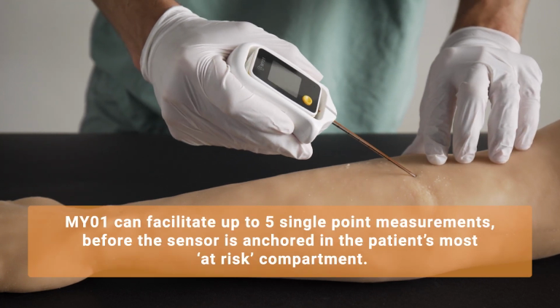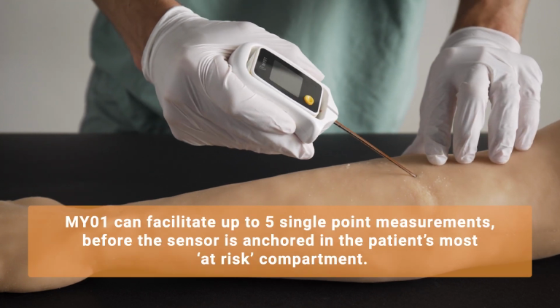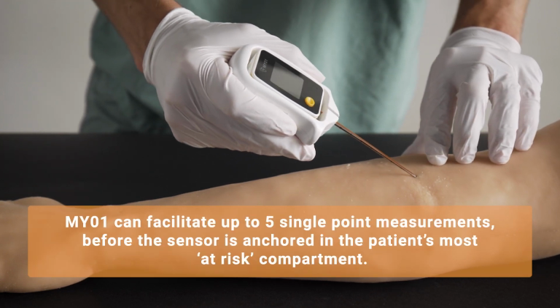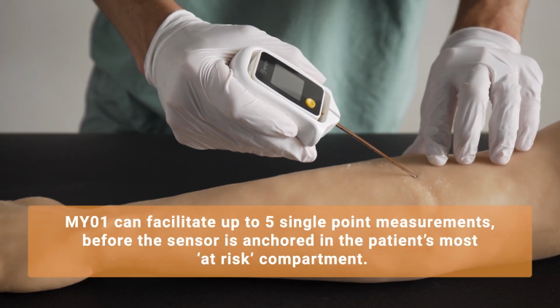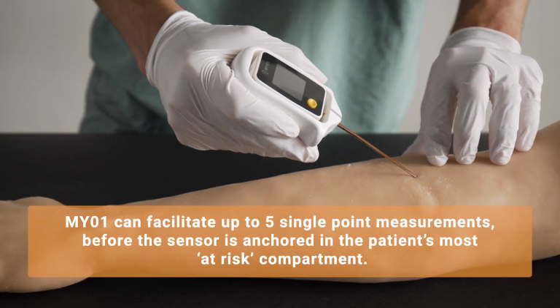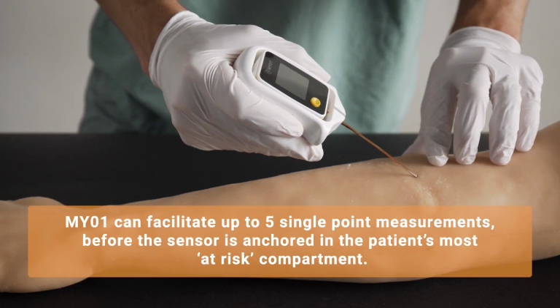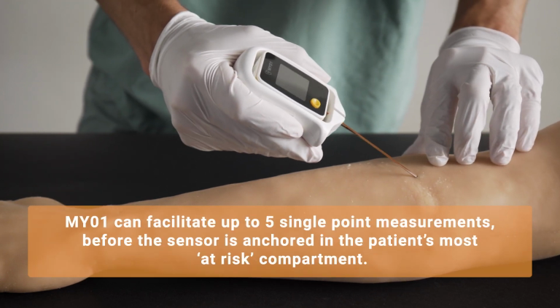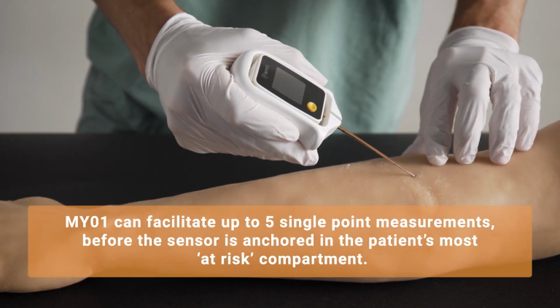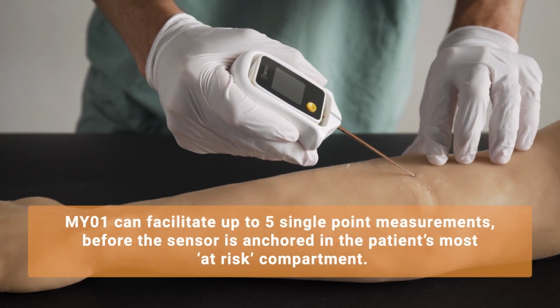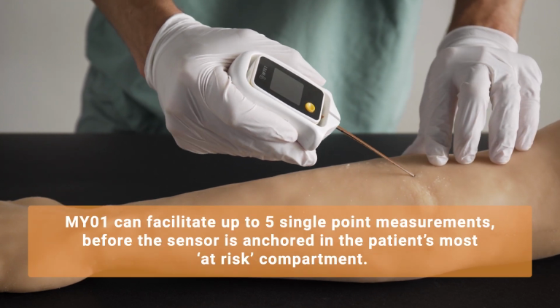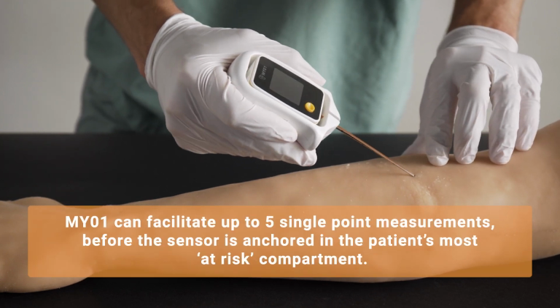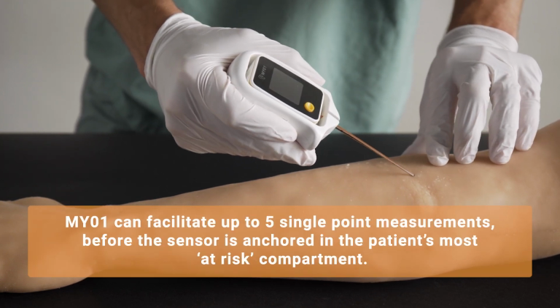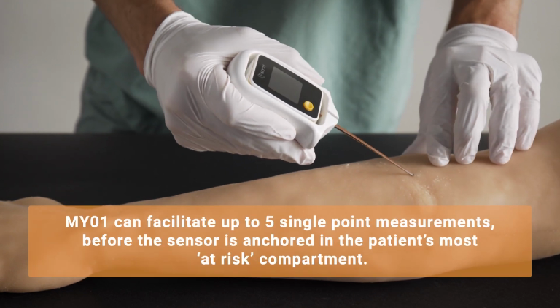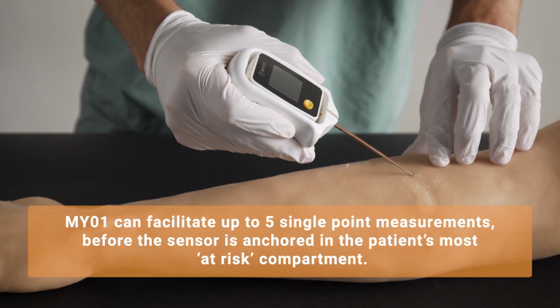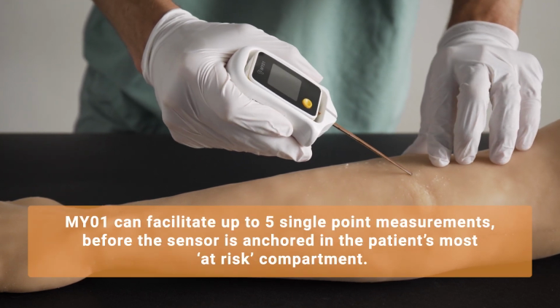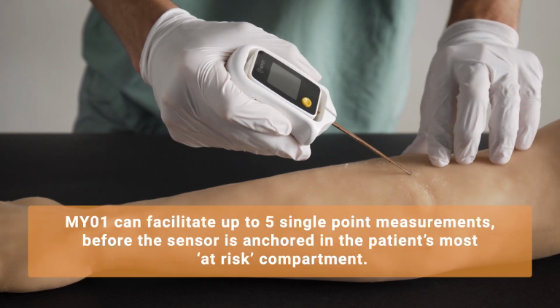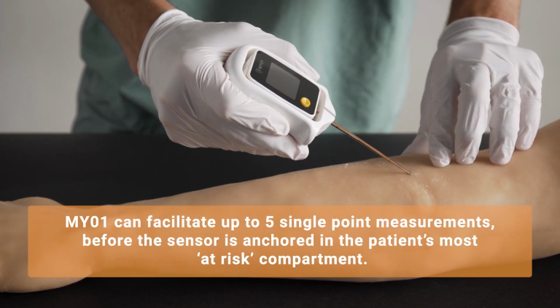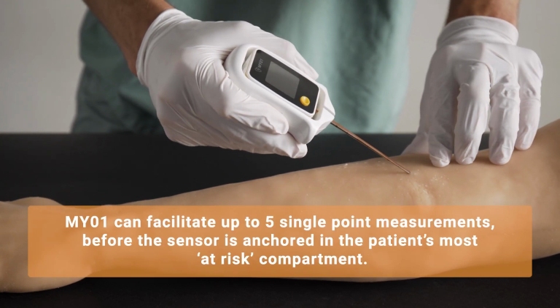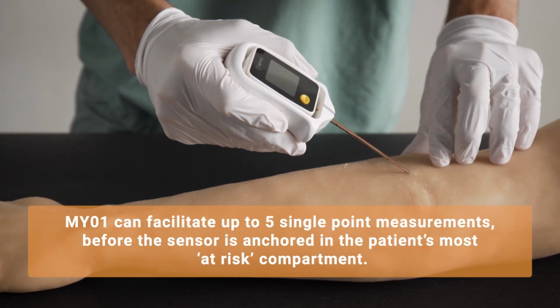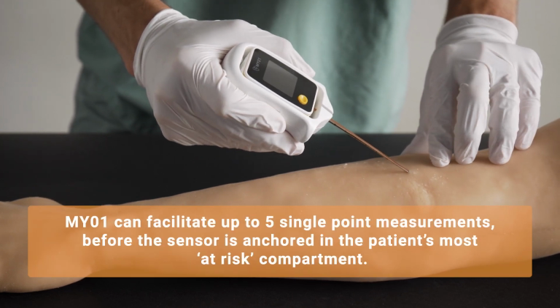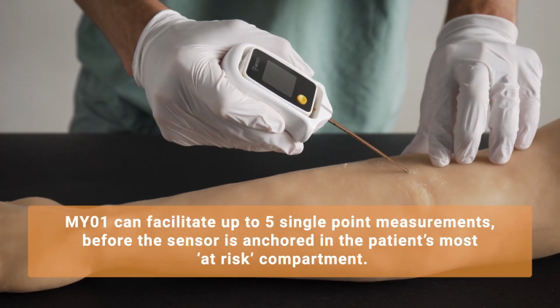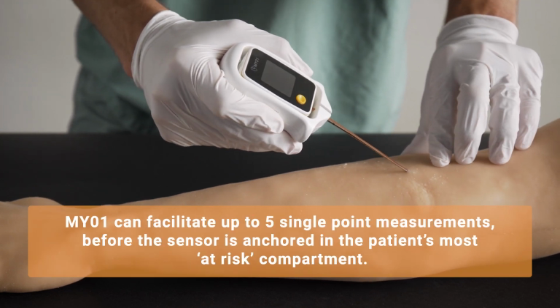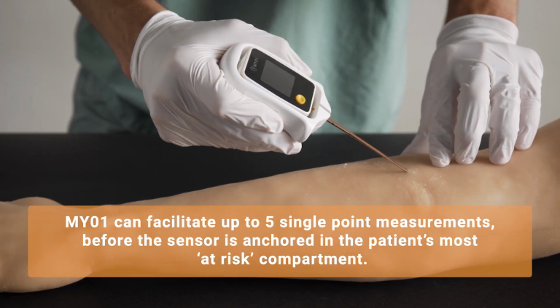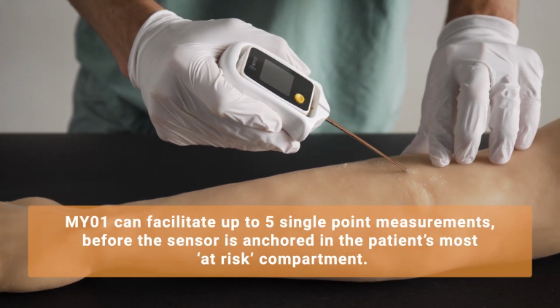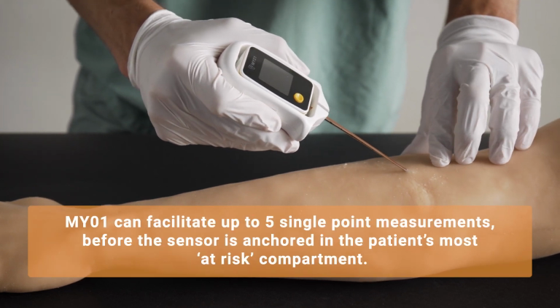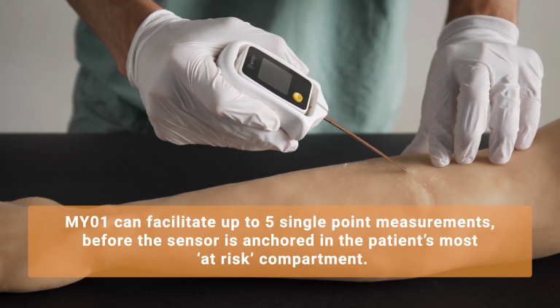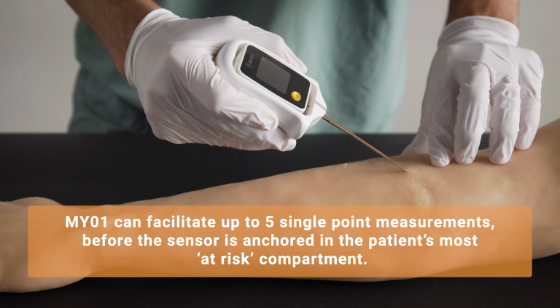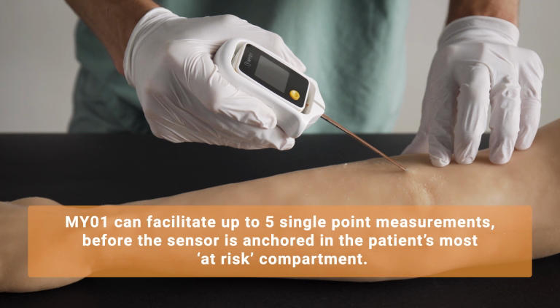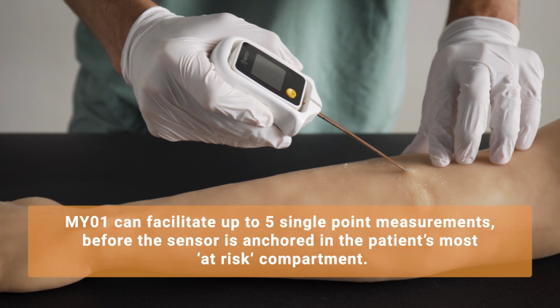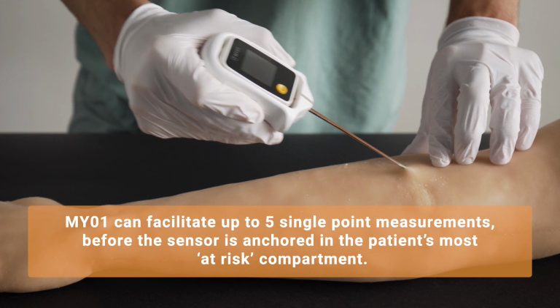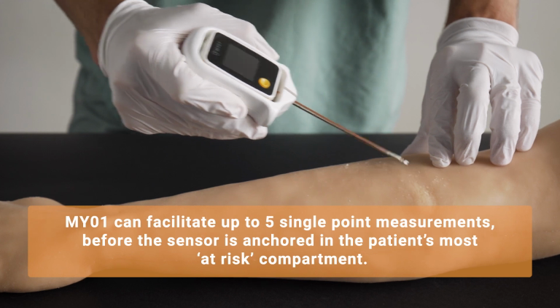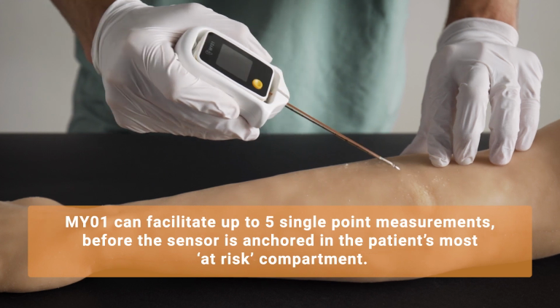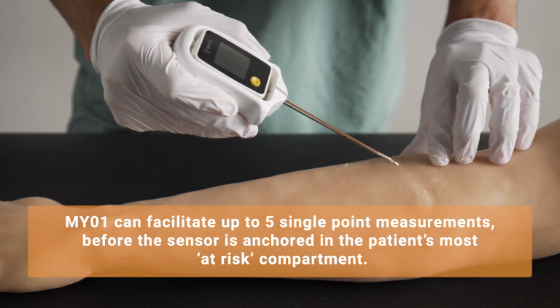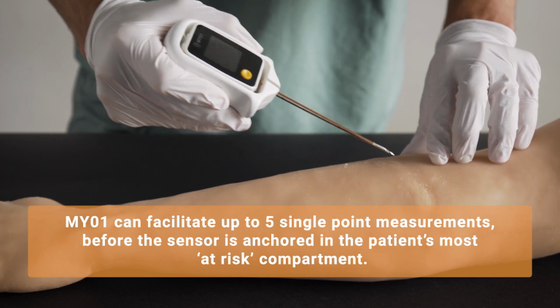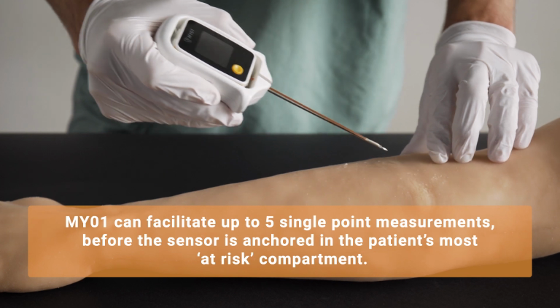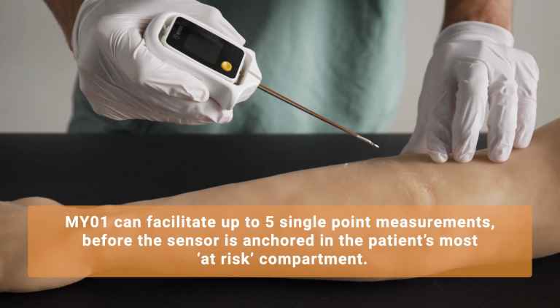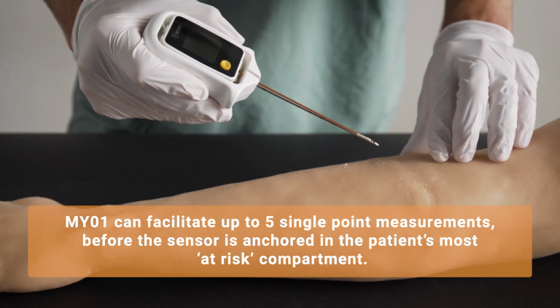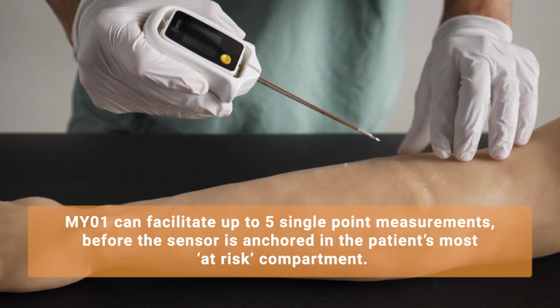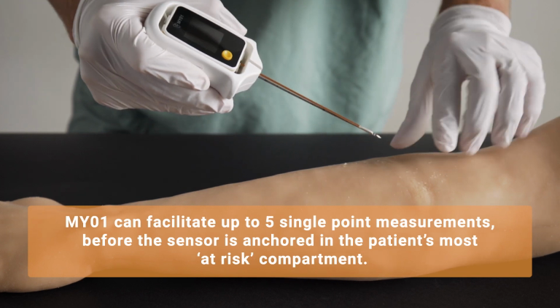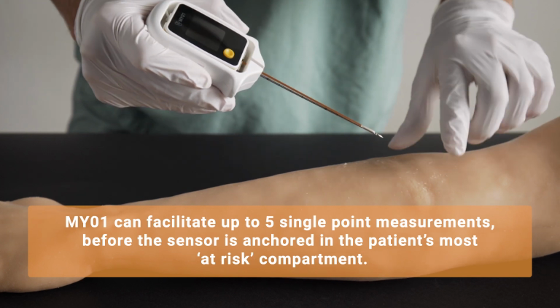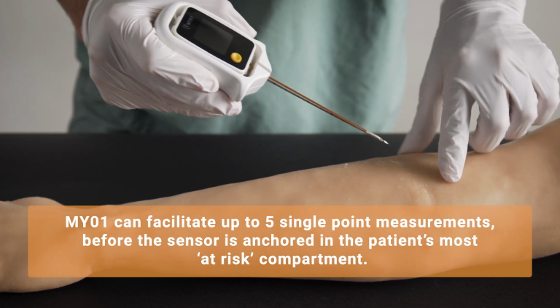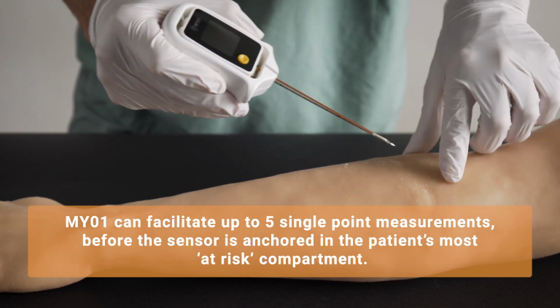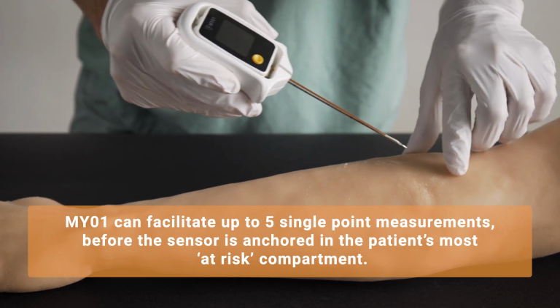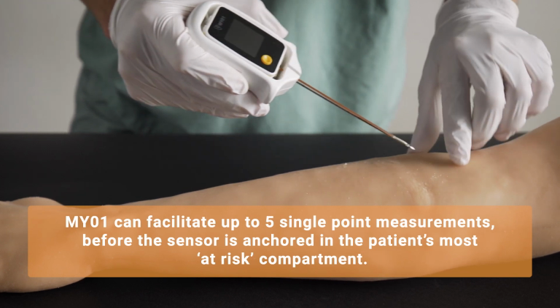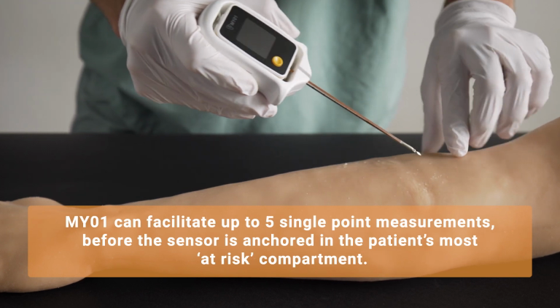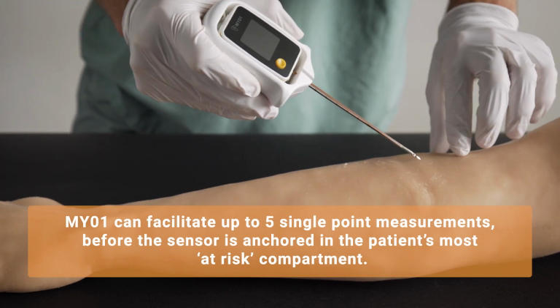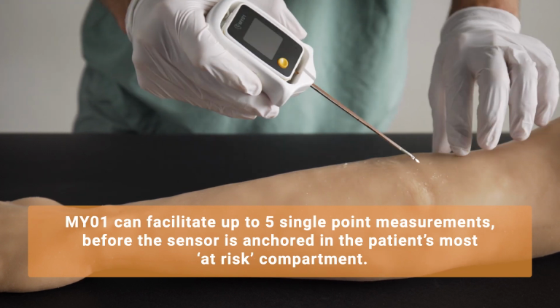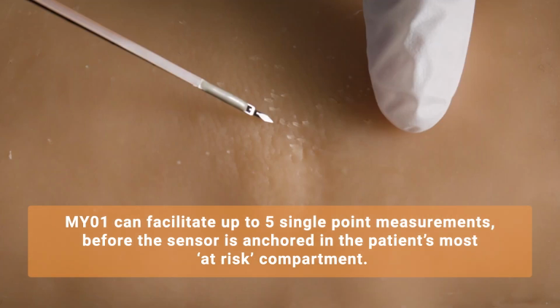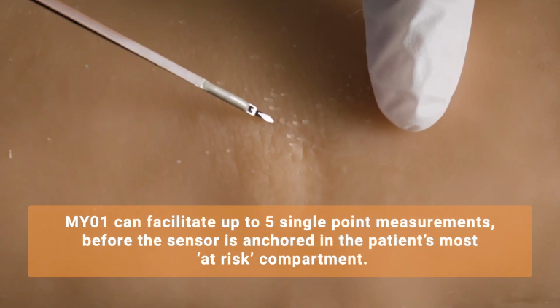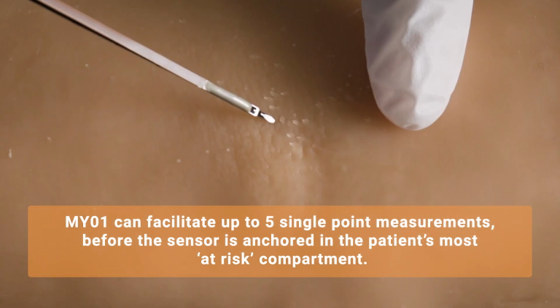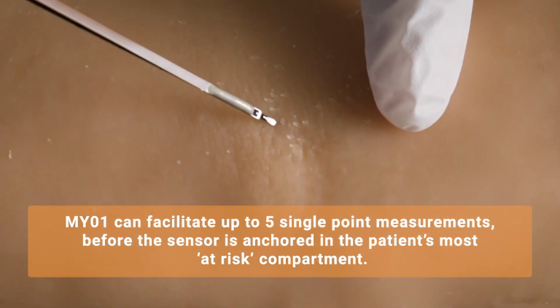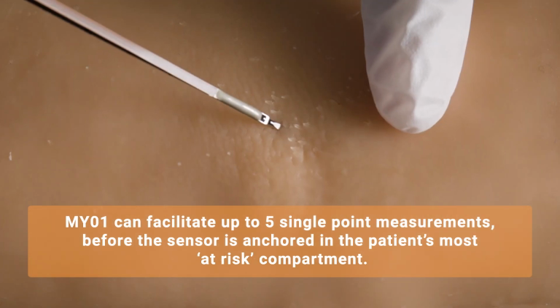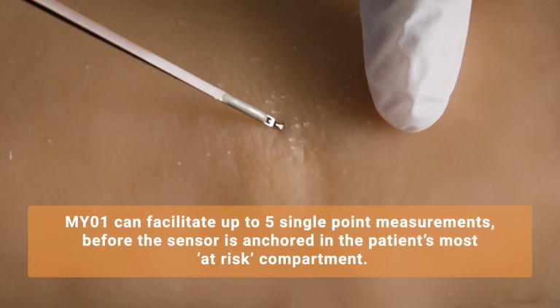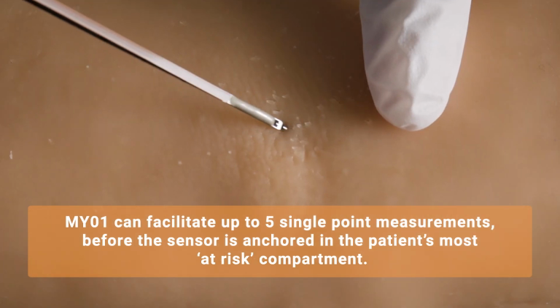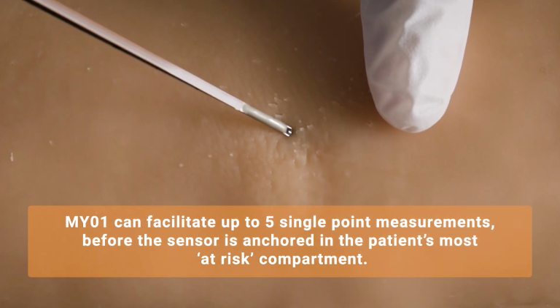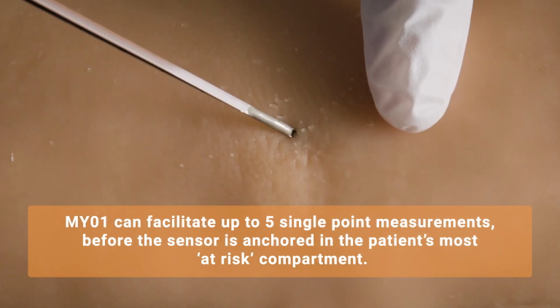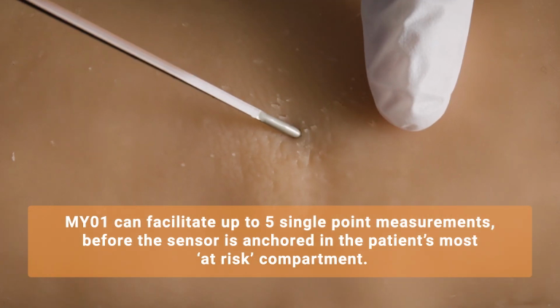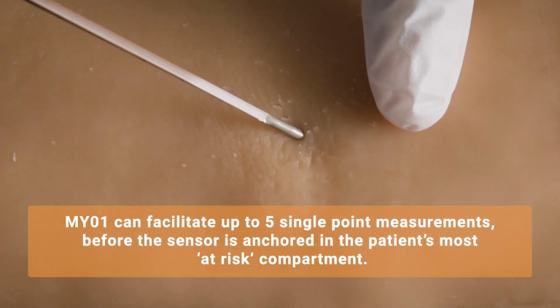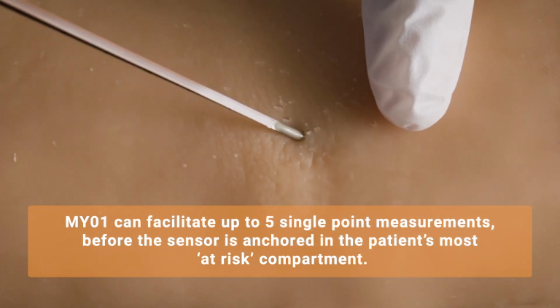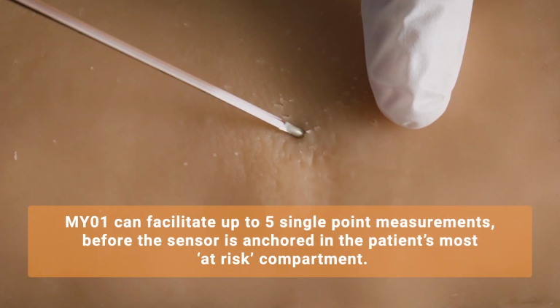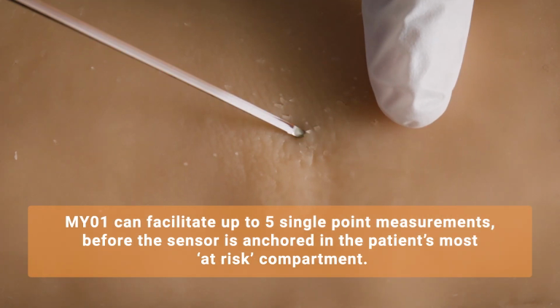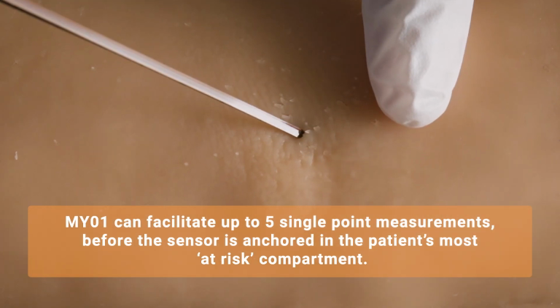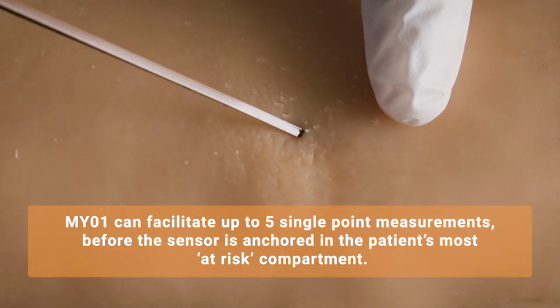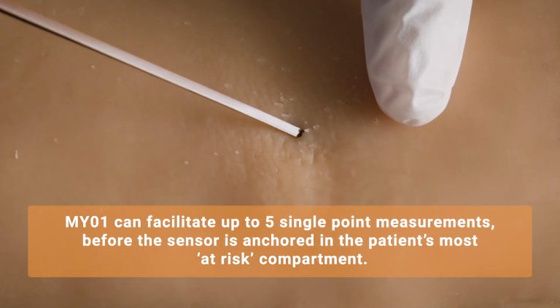Myo-1 can facilitate up to 5 single-point pressure measurements before the sensor is anchored in the patient's most at-risk compartment.